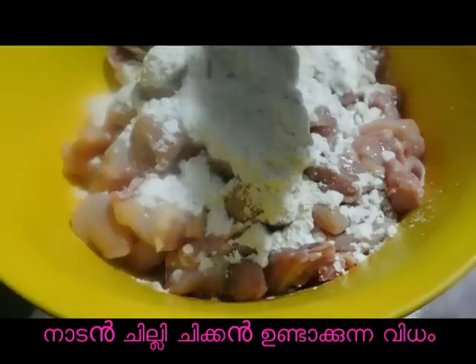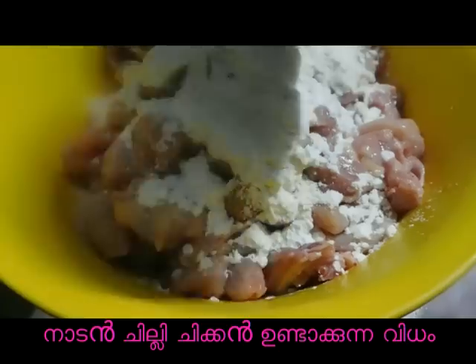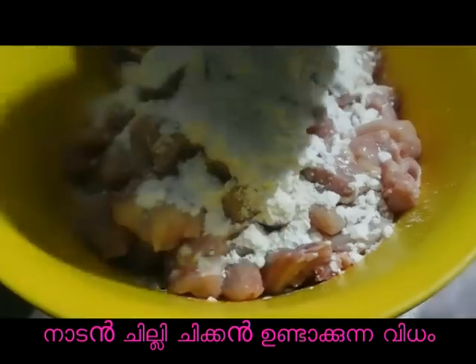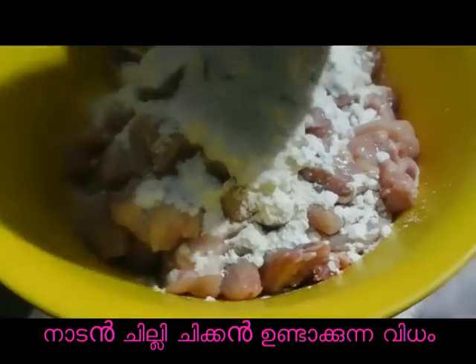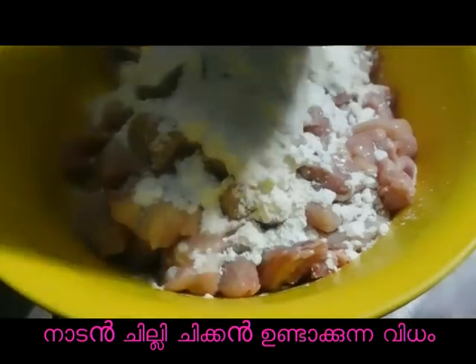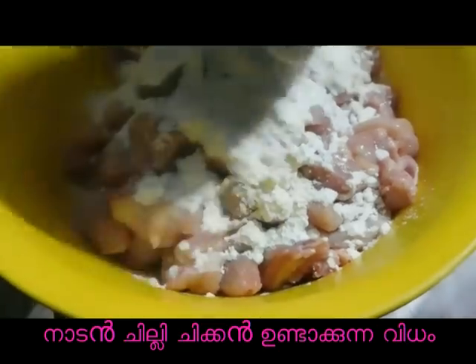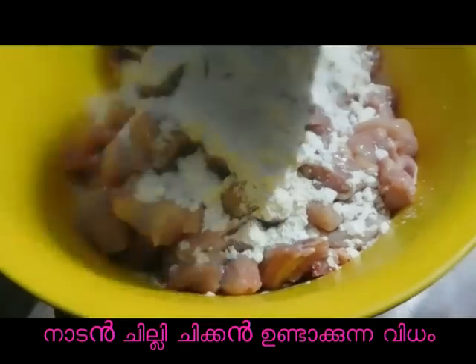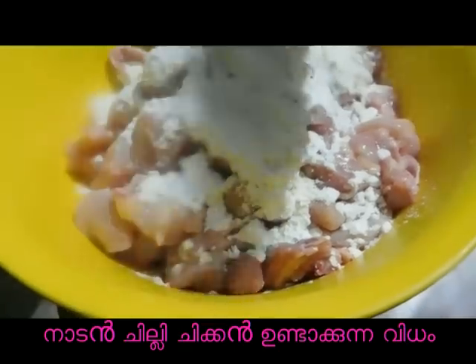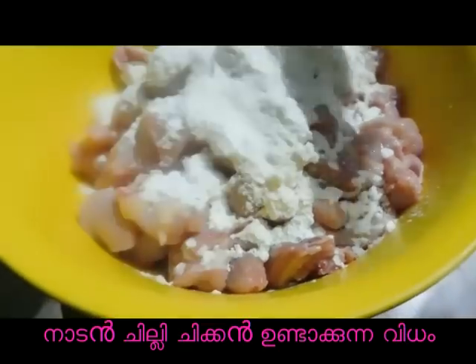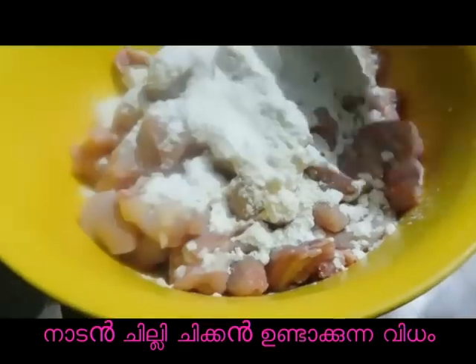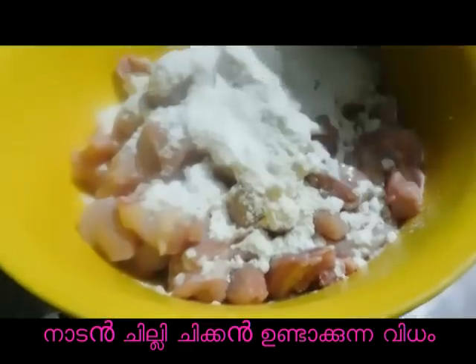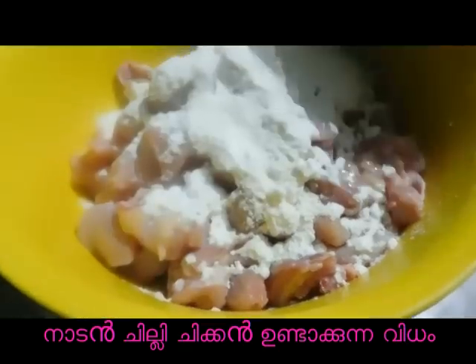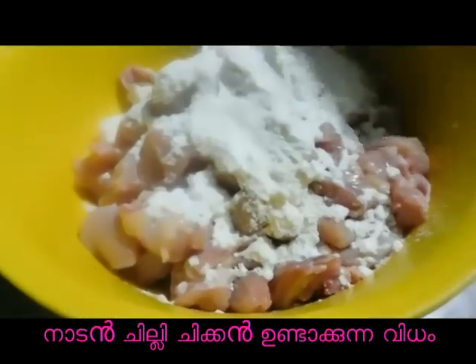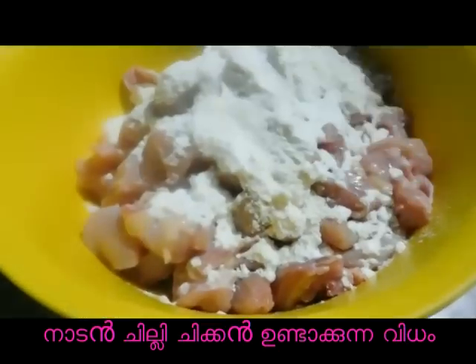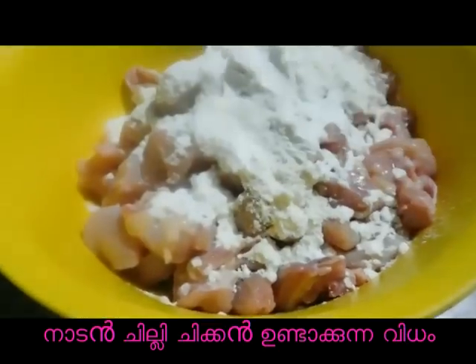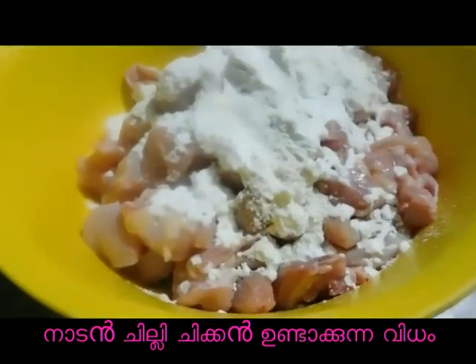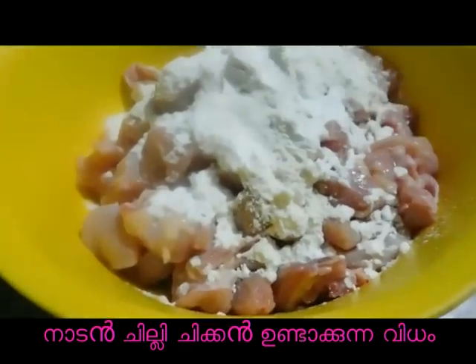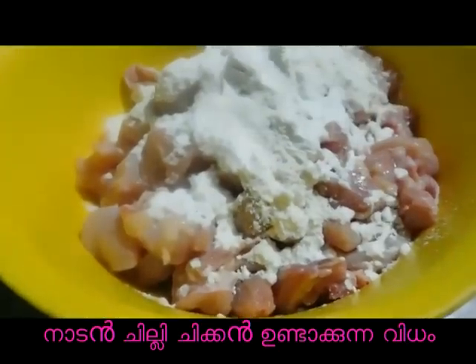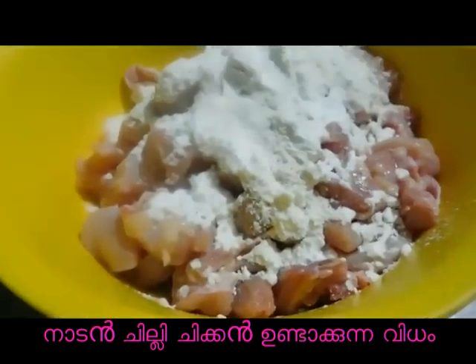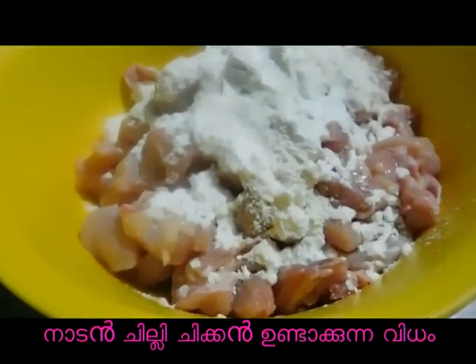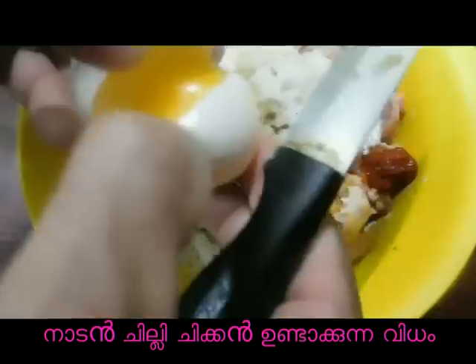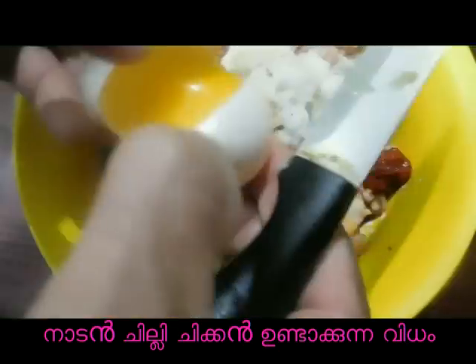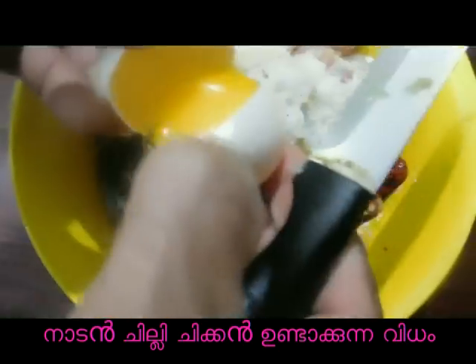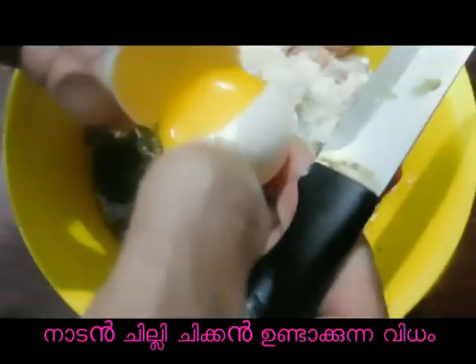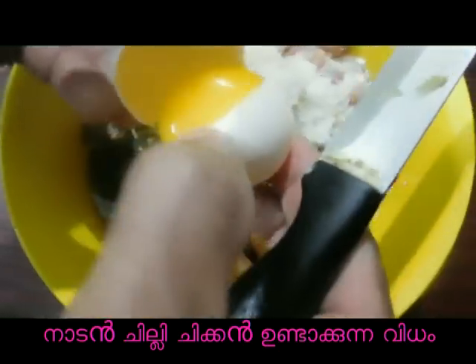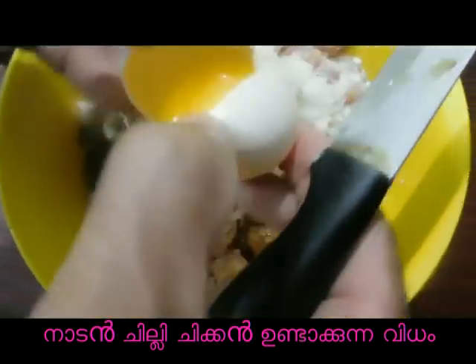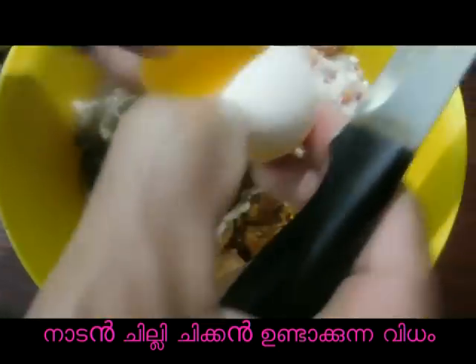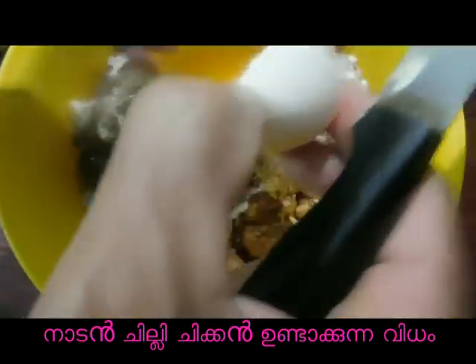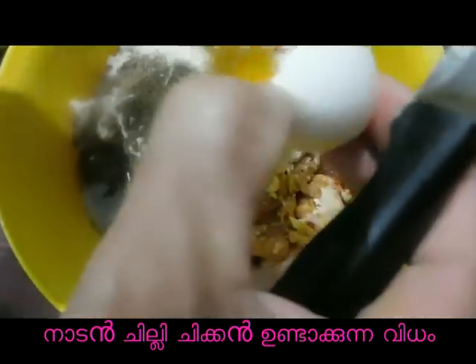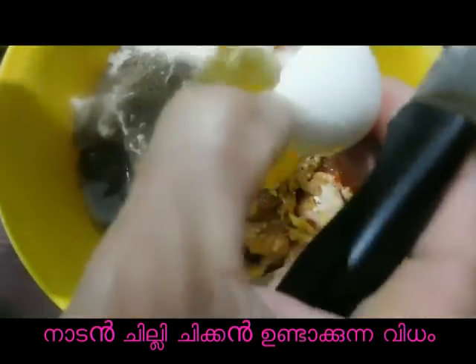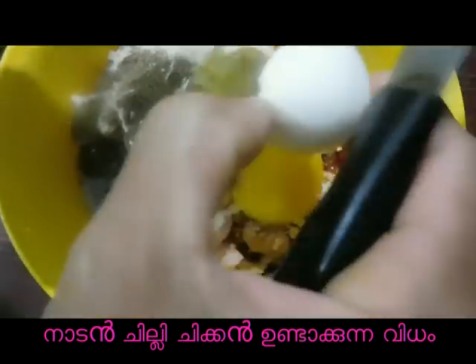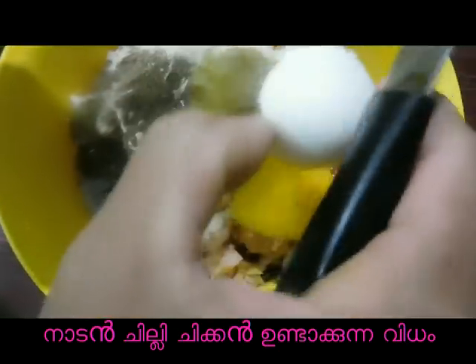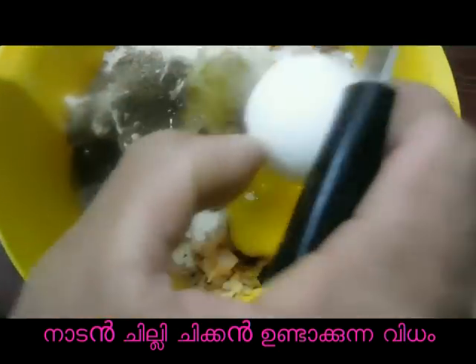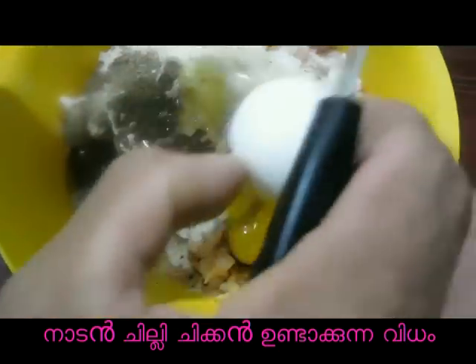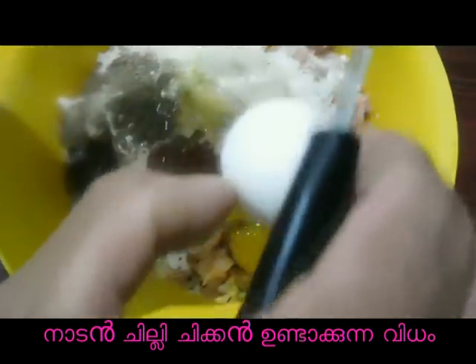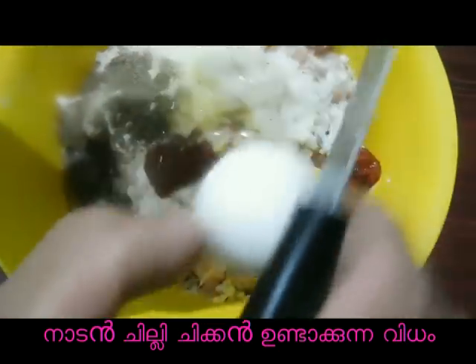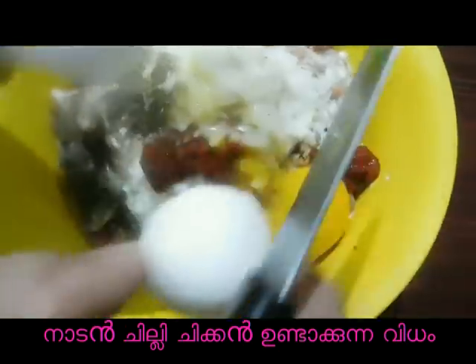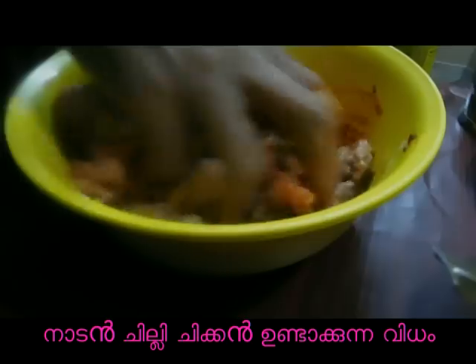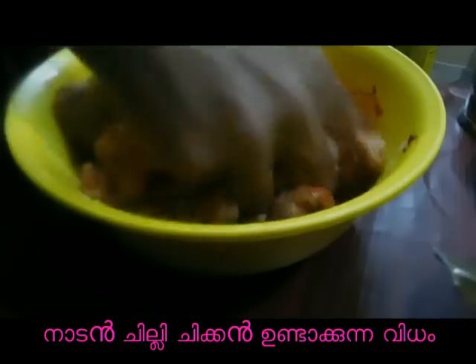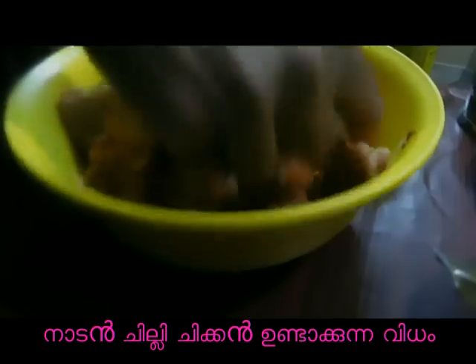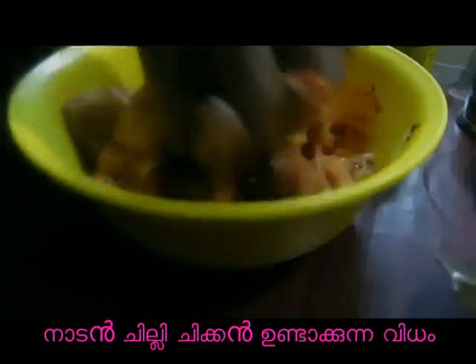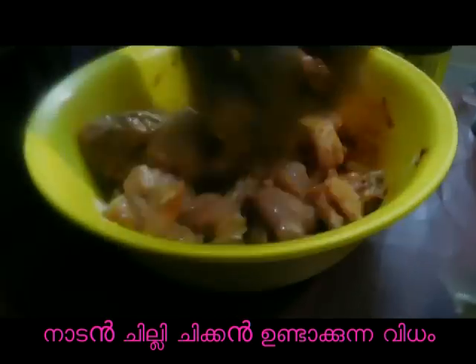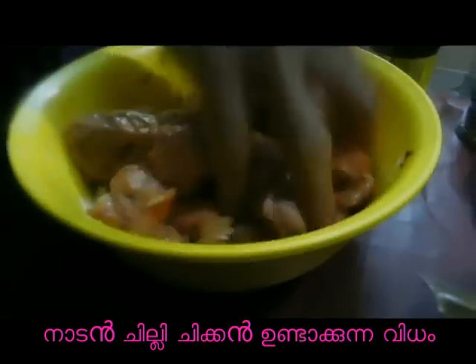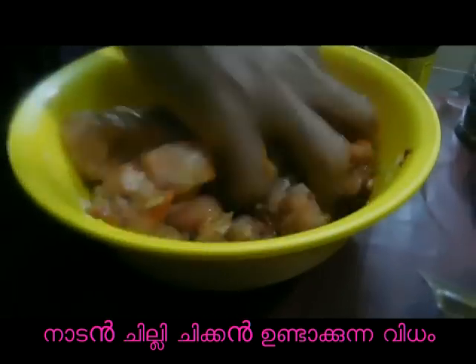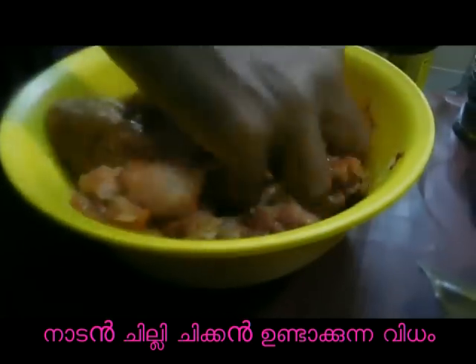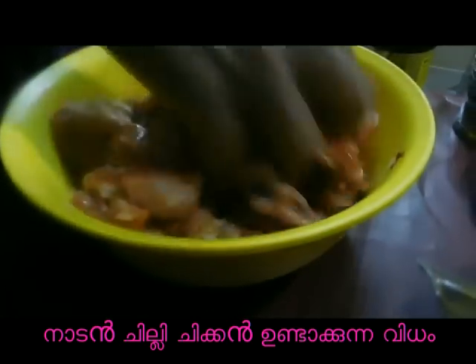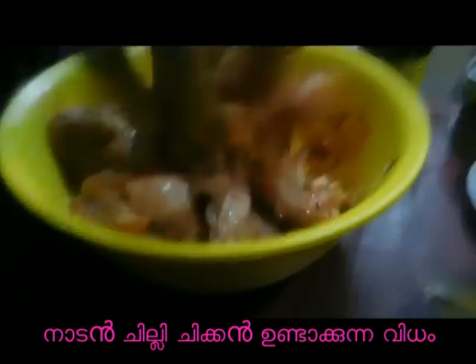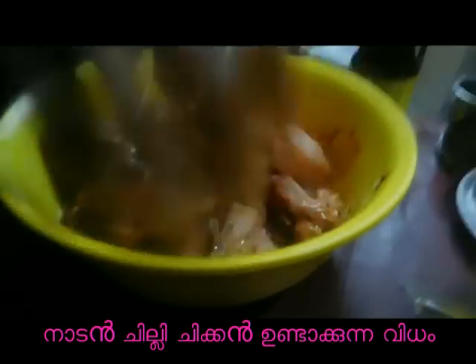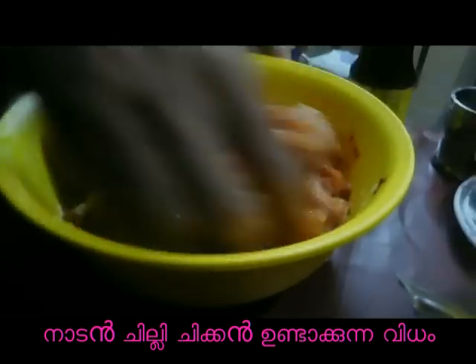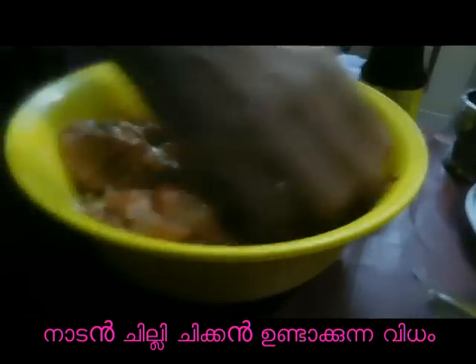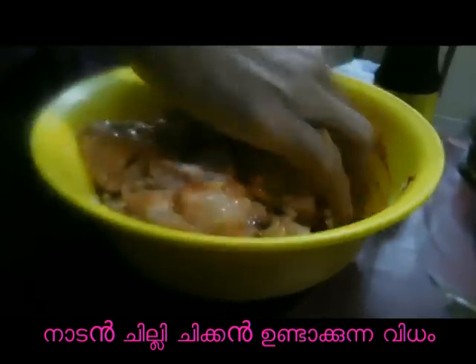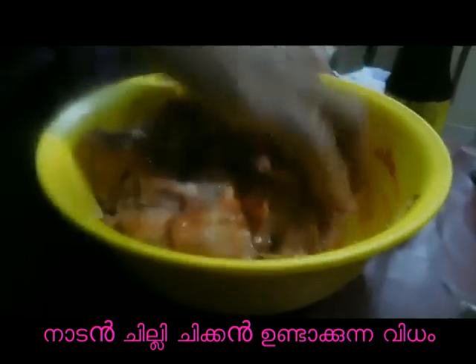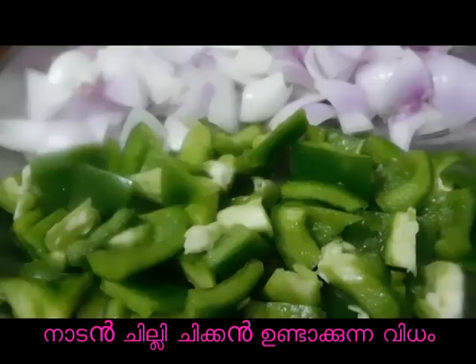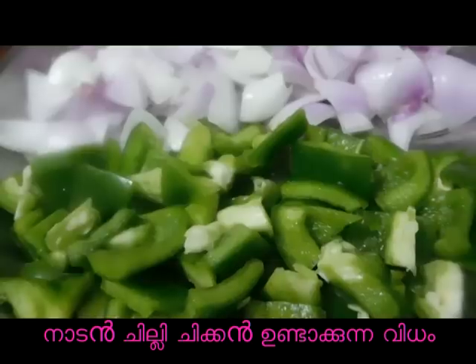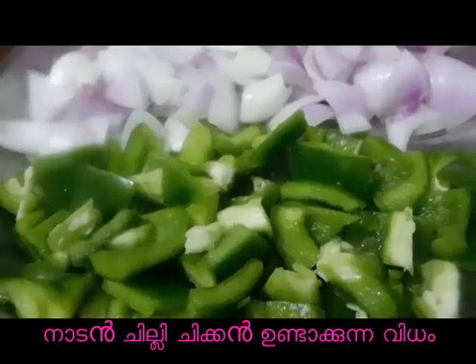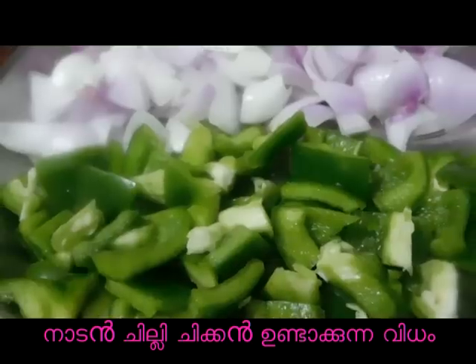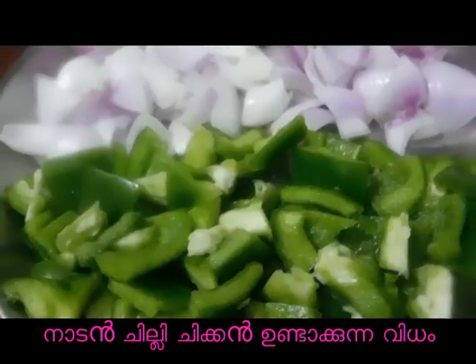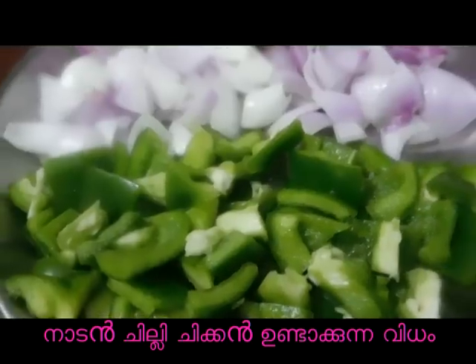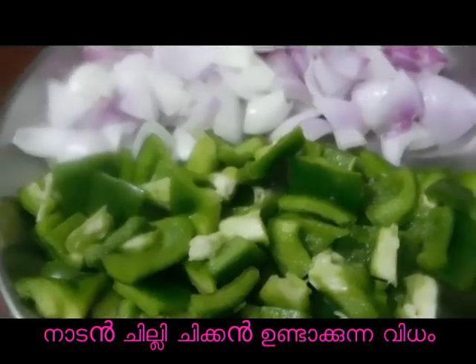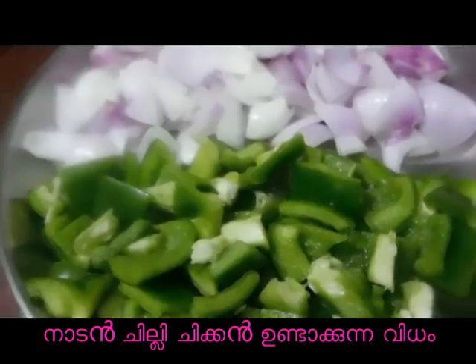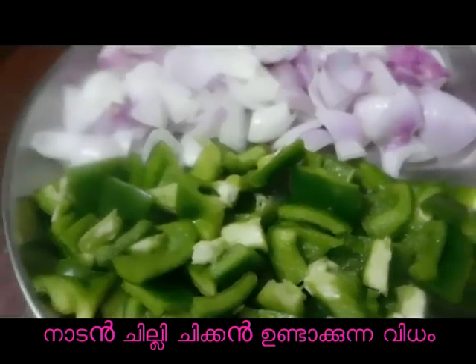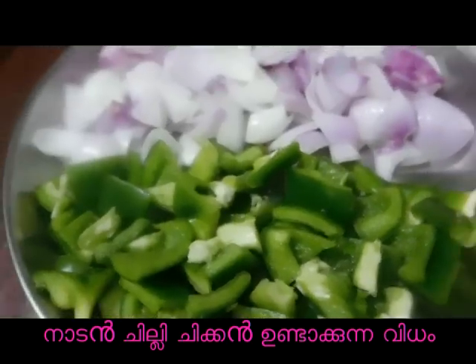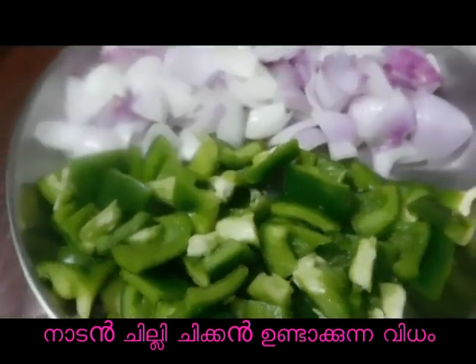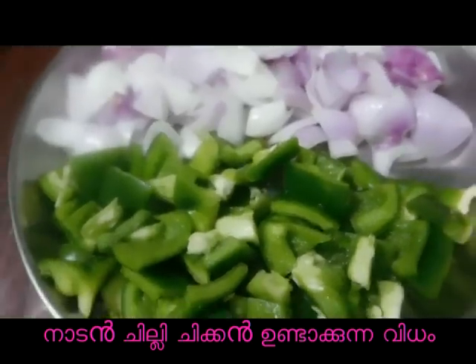Hi Friends! Welcome to Tips for Happy Life. We have a chili chicken in the restaurant.